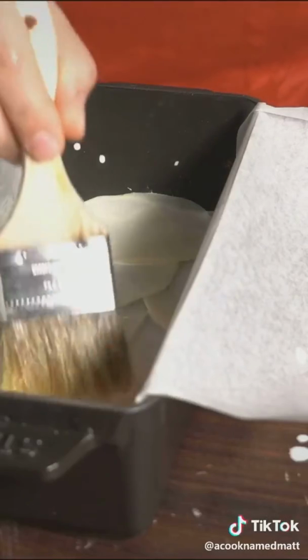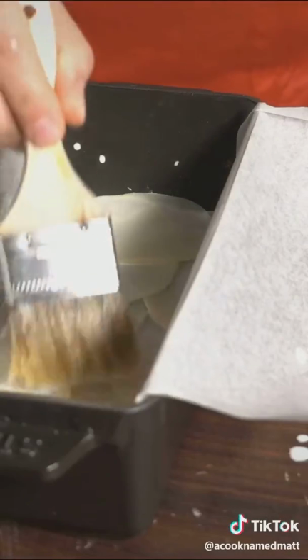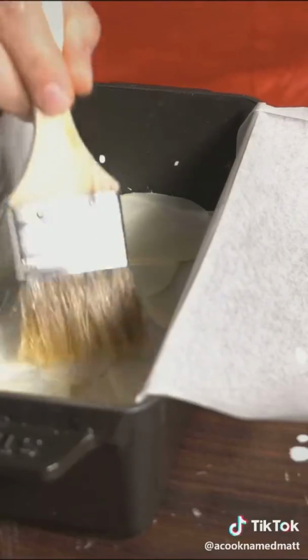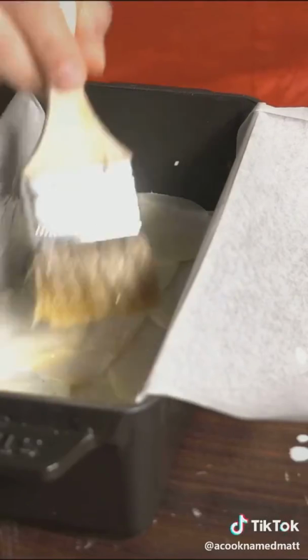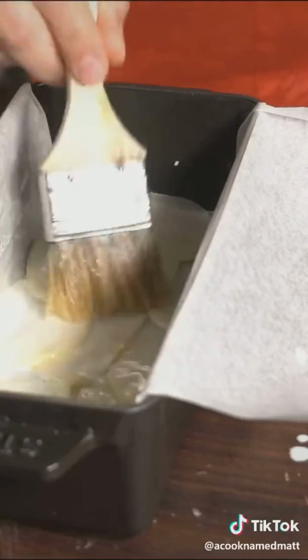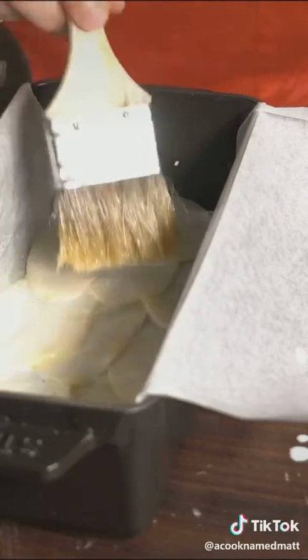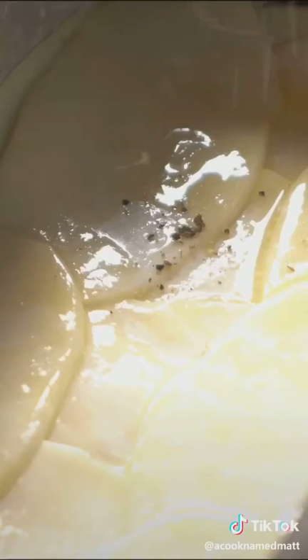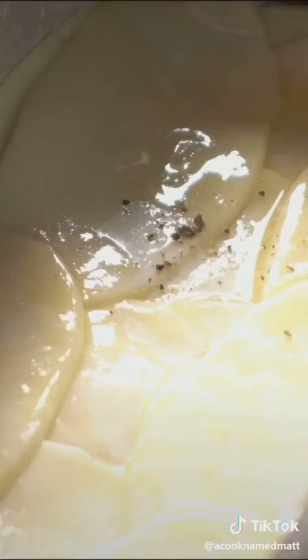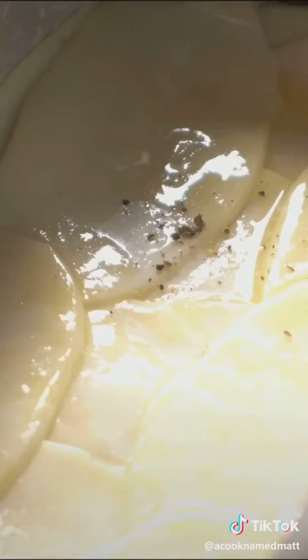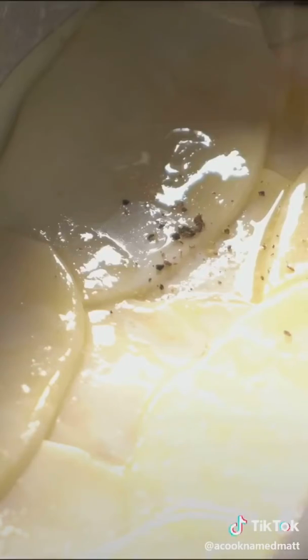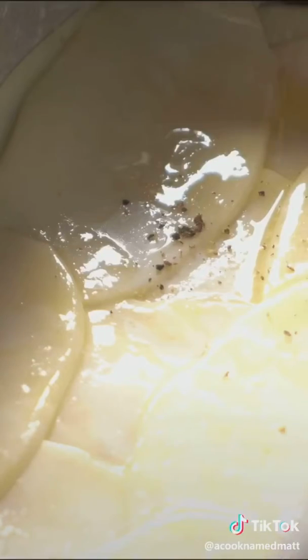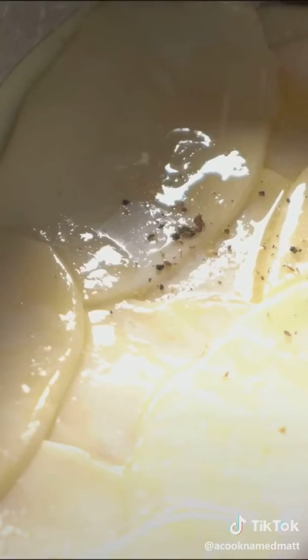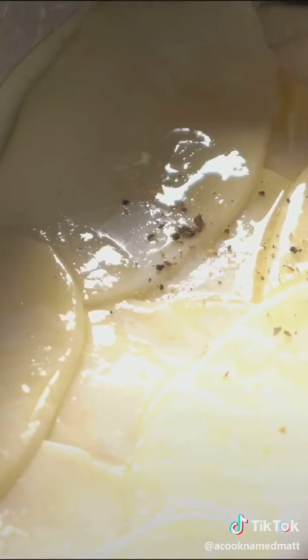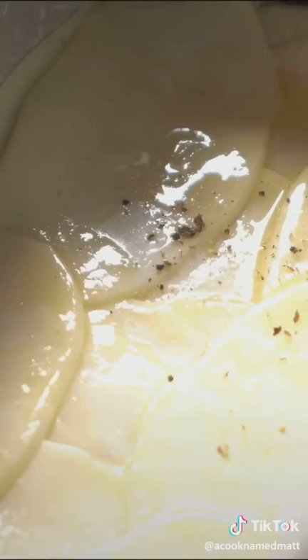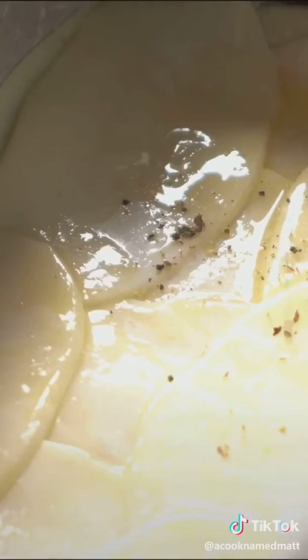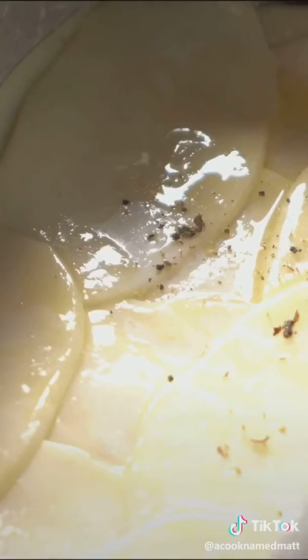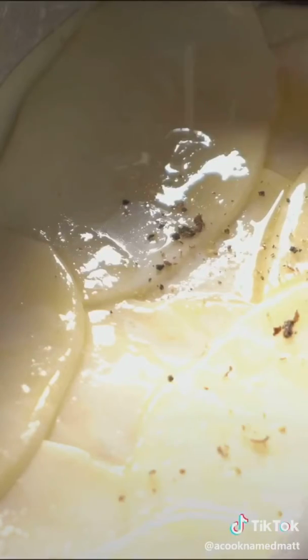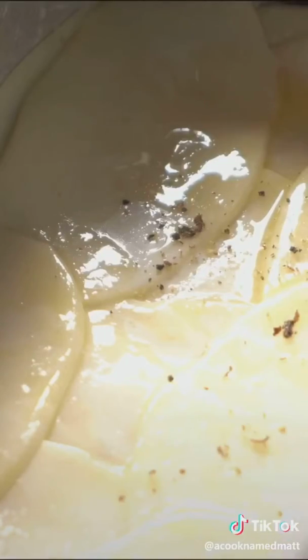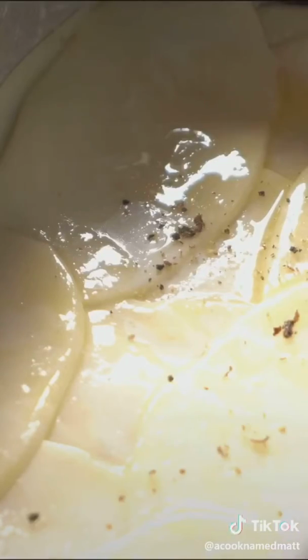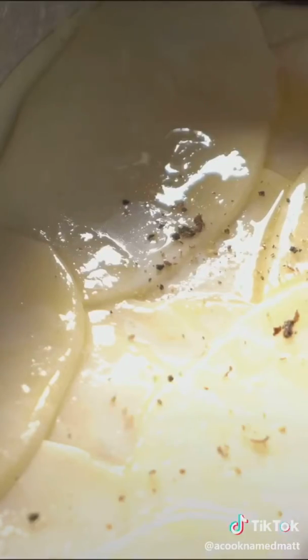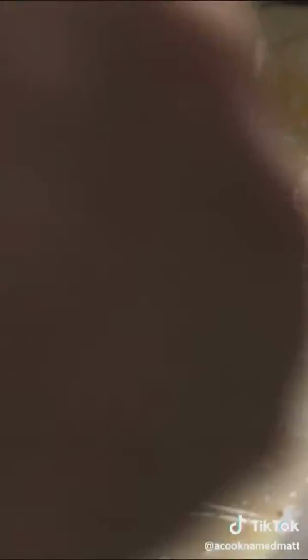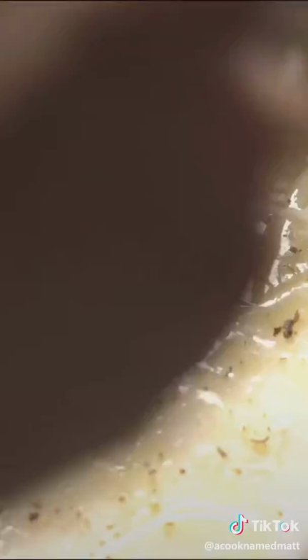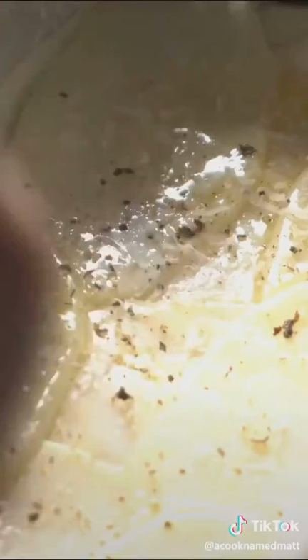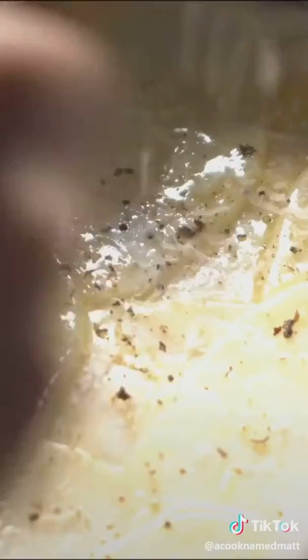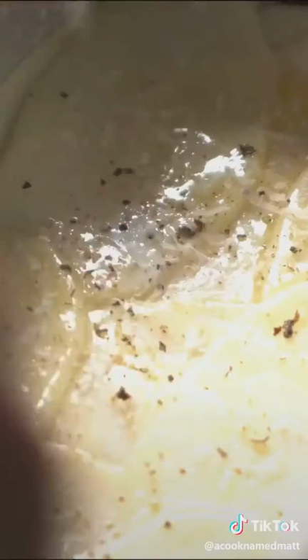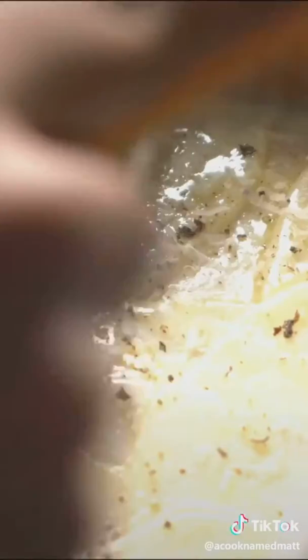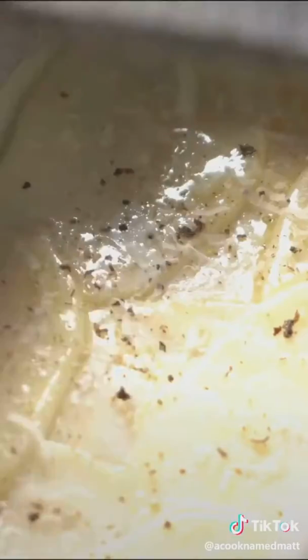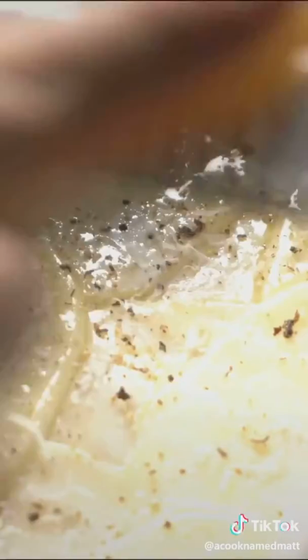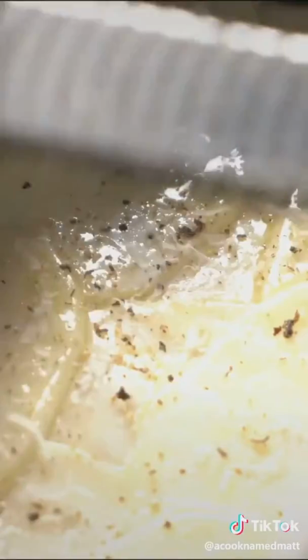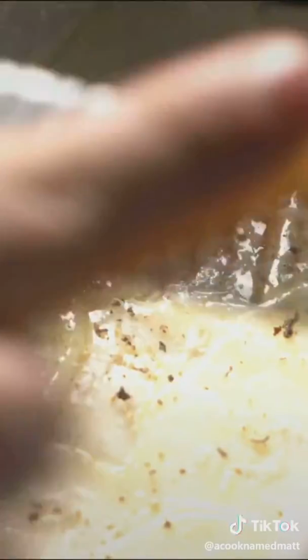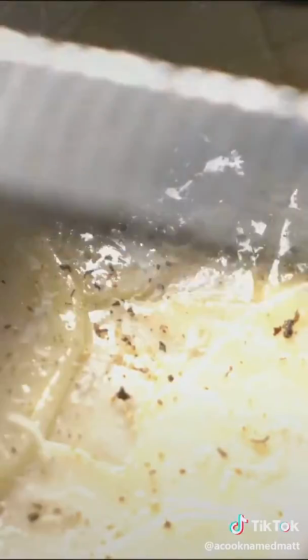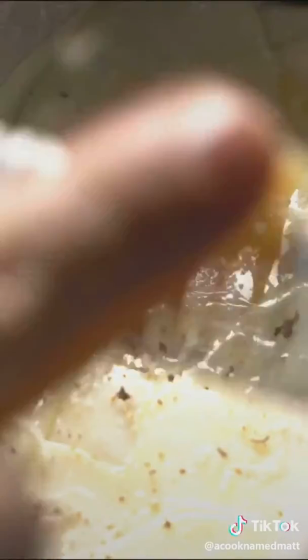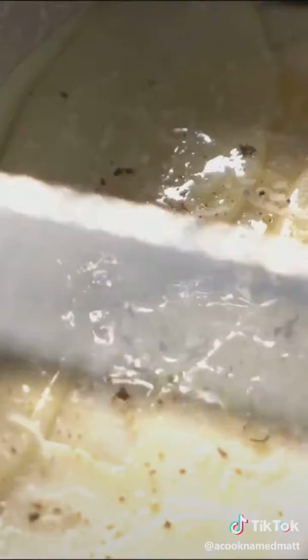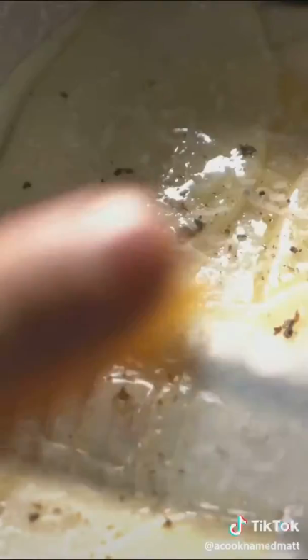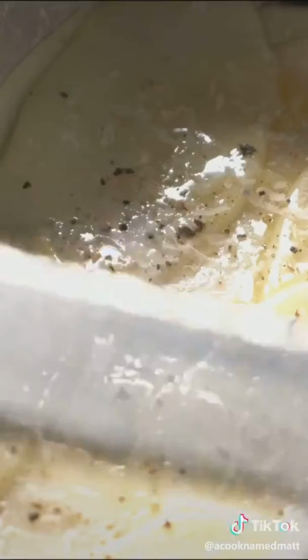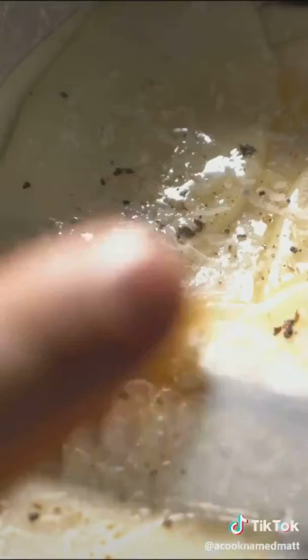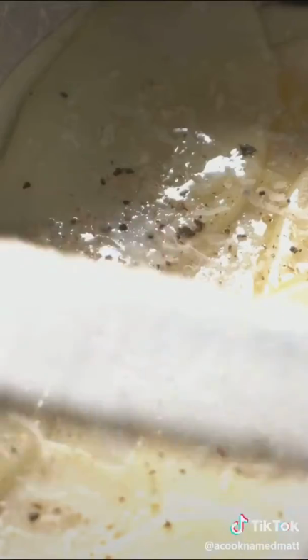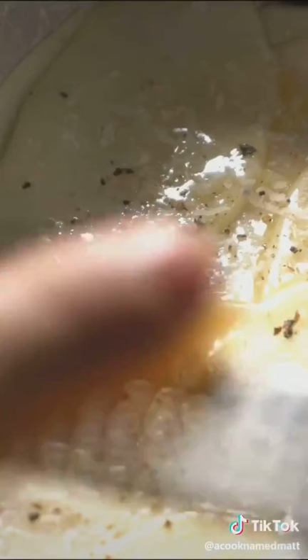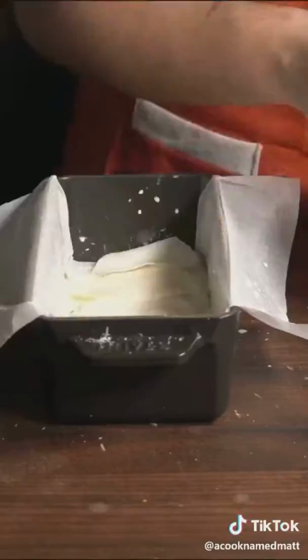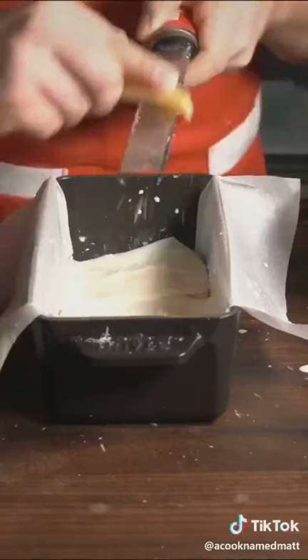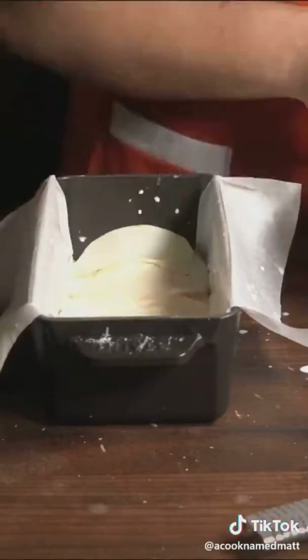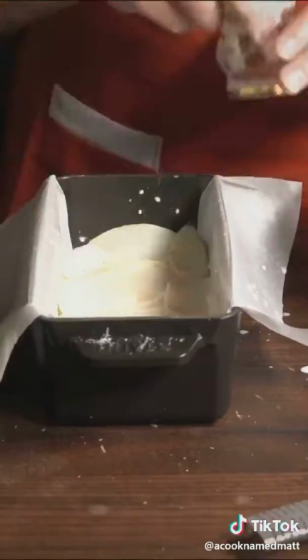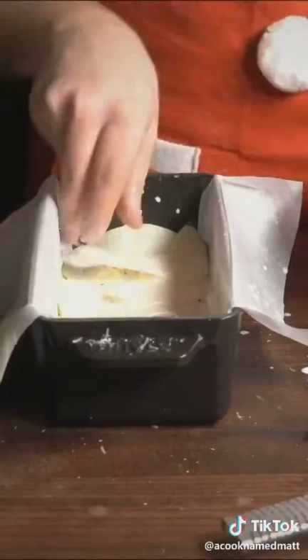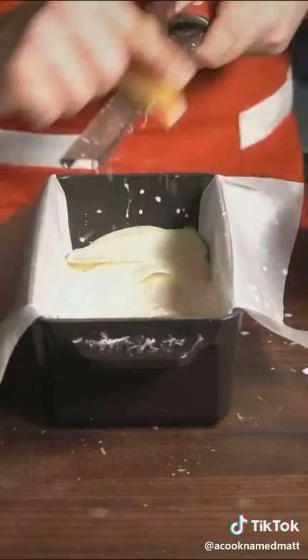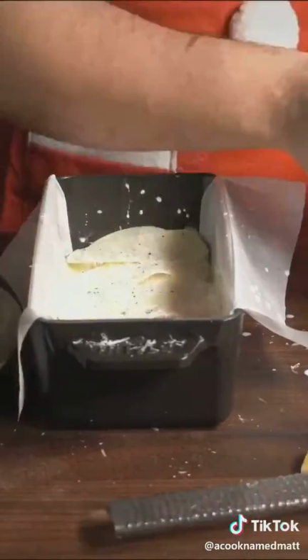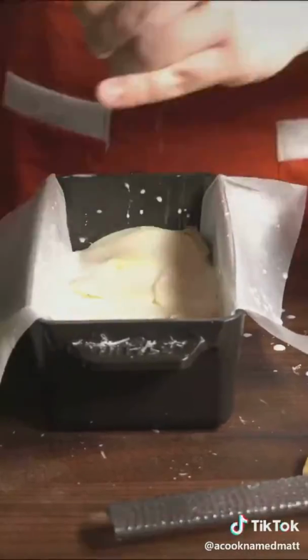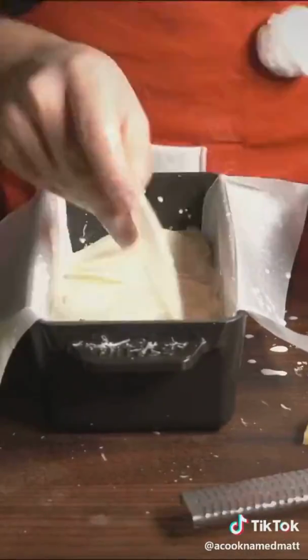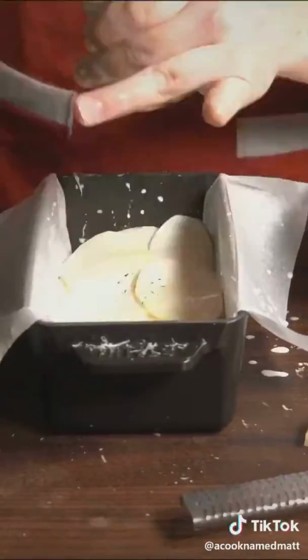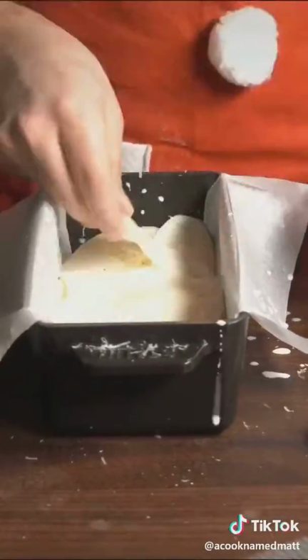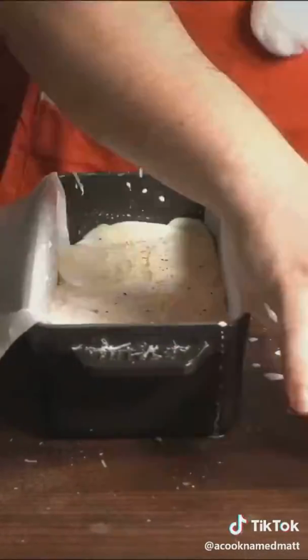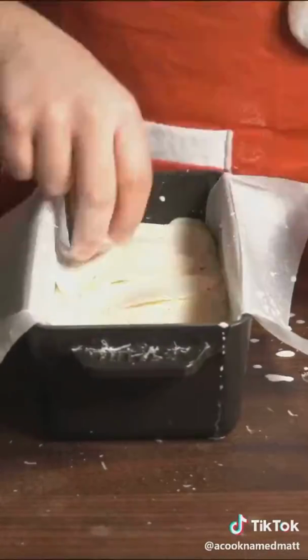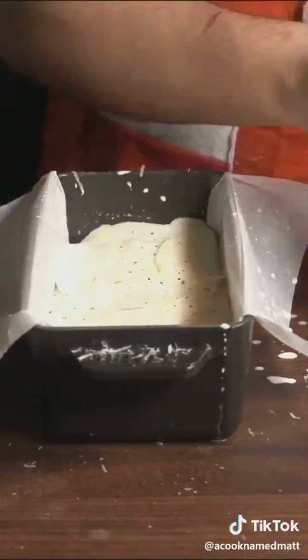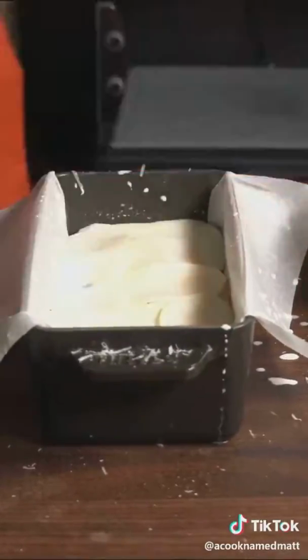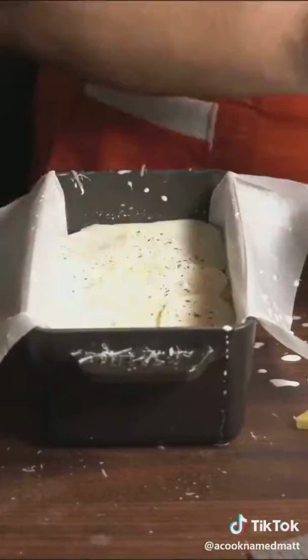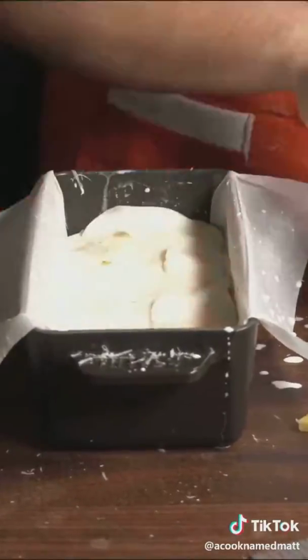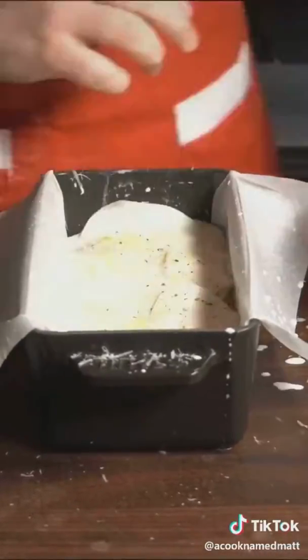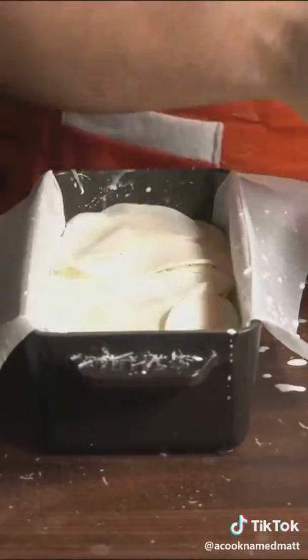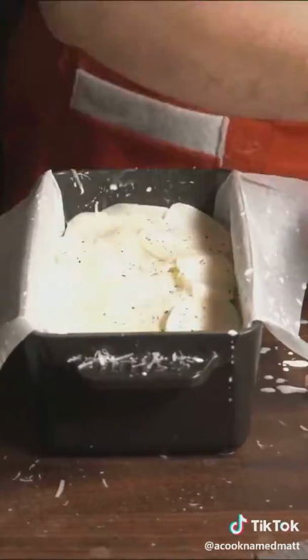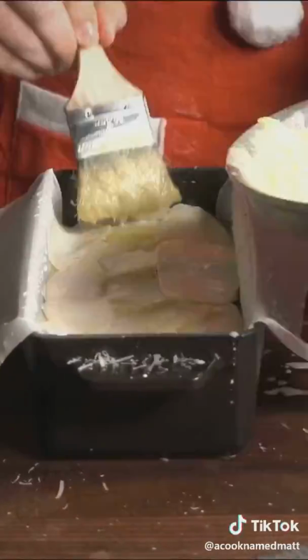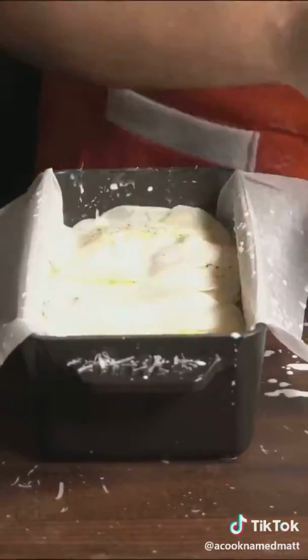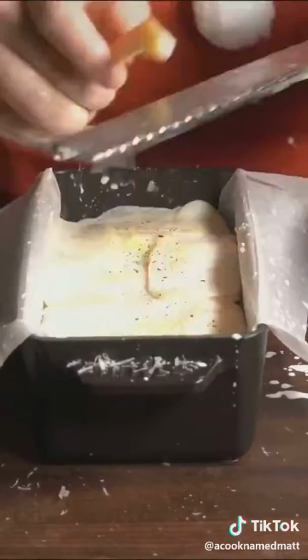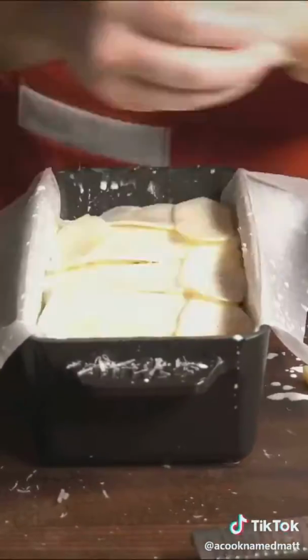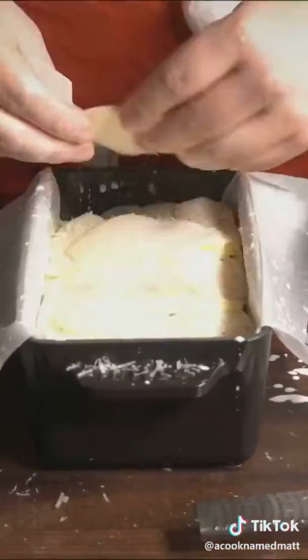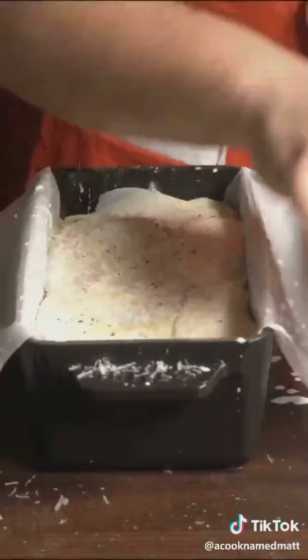Now each layer is gonna be black pepper, some butter, and Parmesan cheese. Just keep repeating this until you lose your freaking mind.